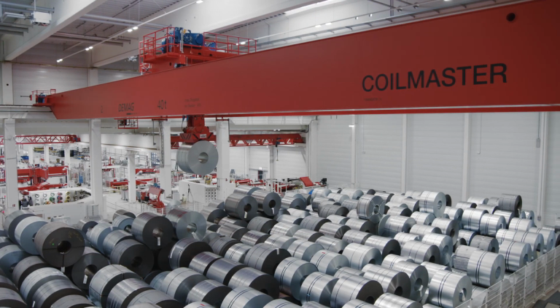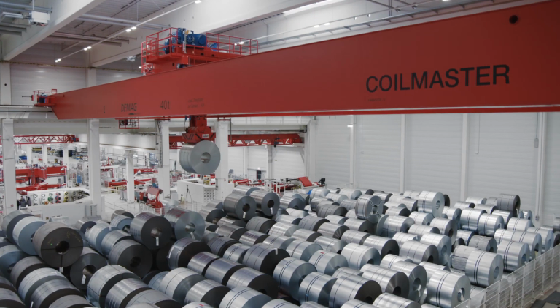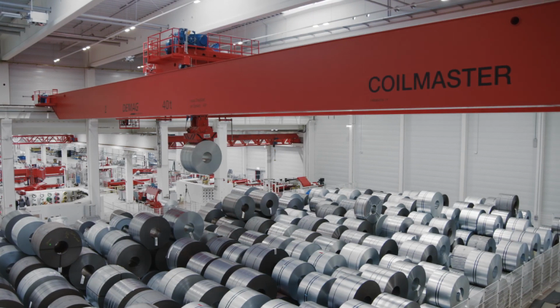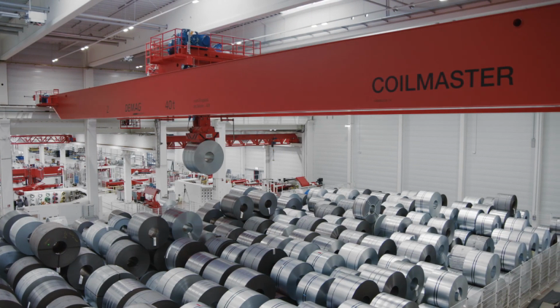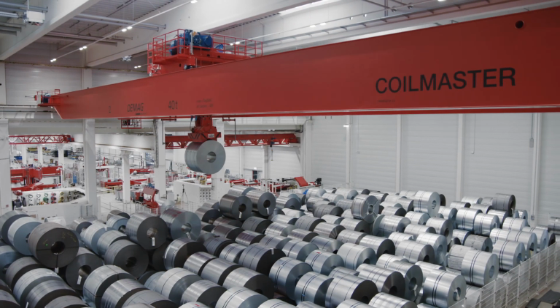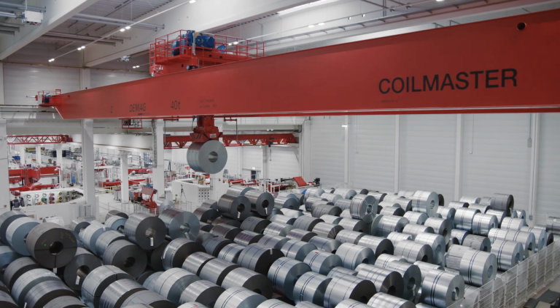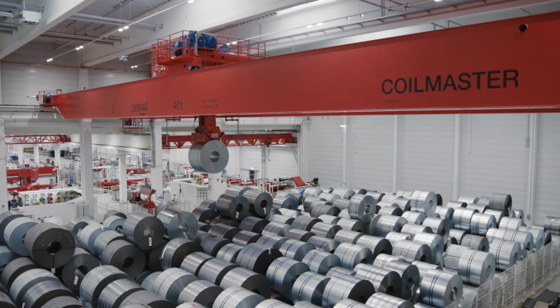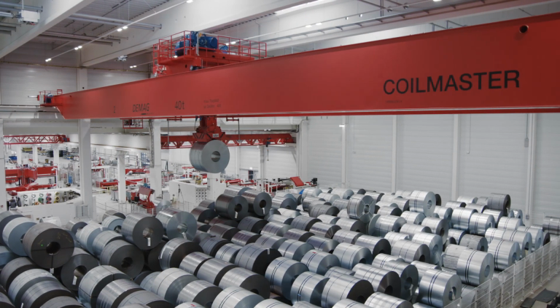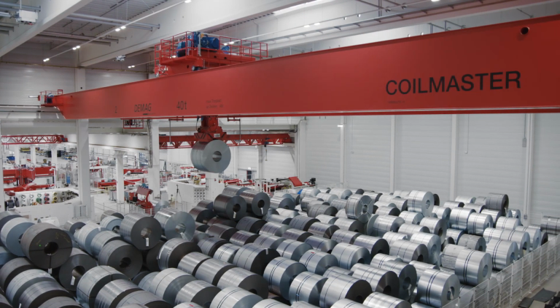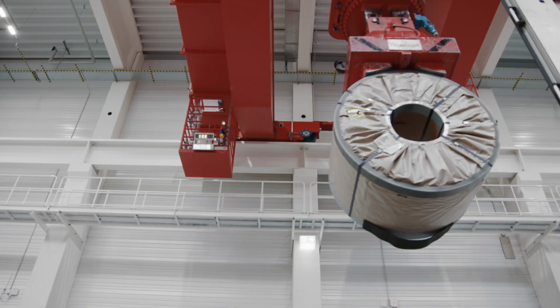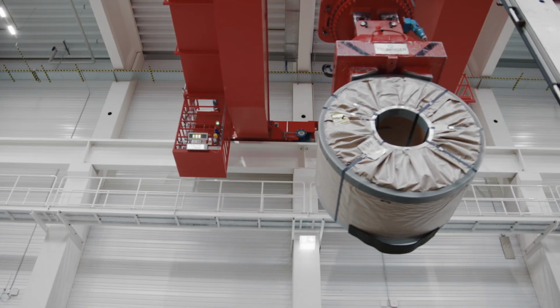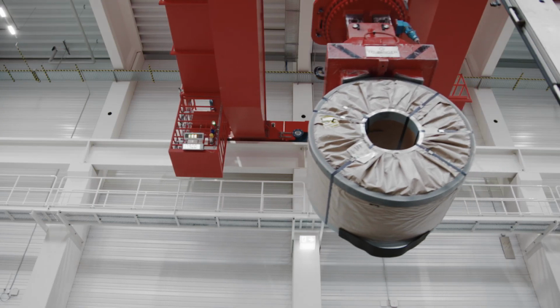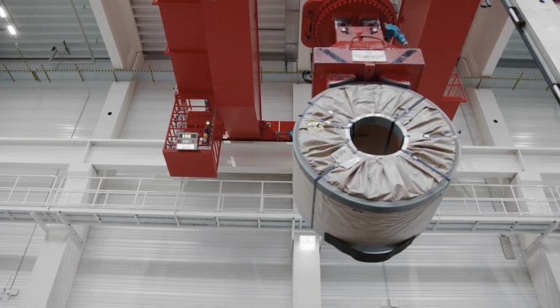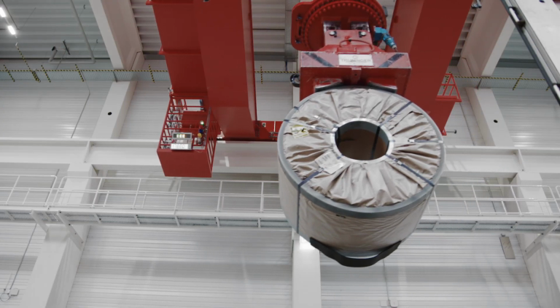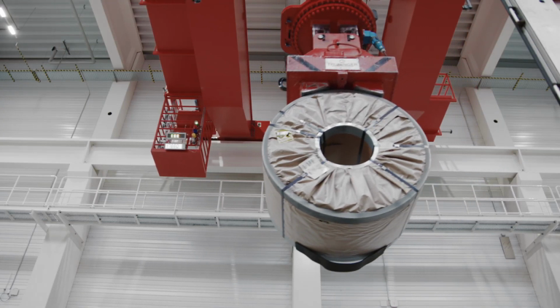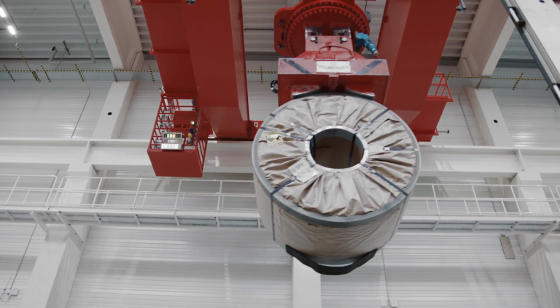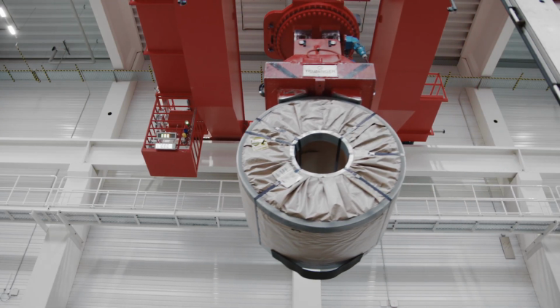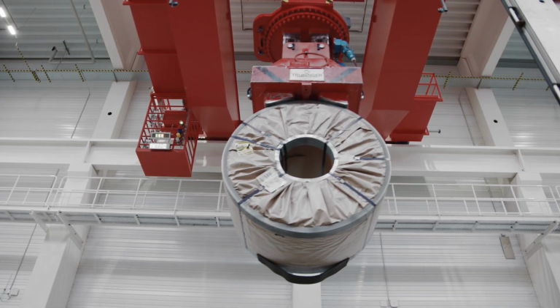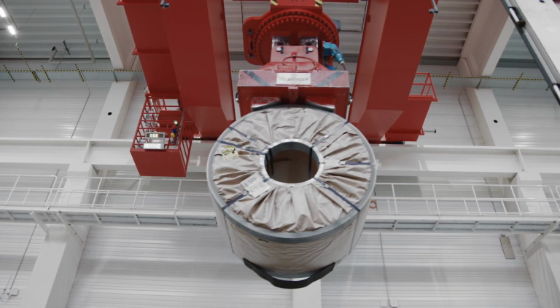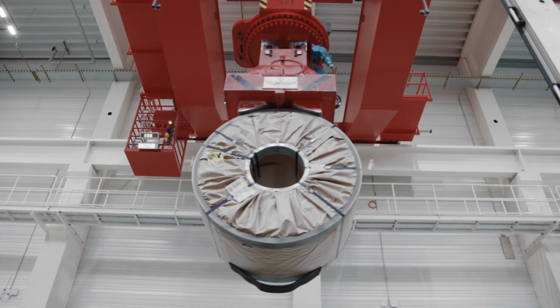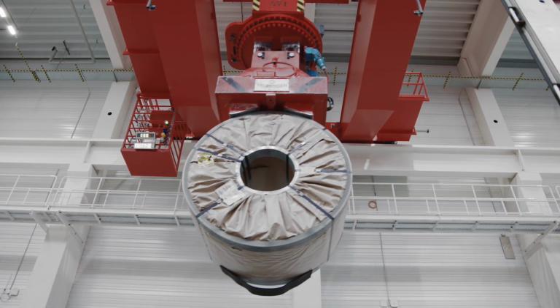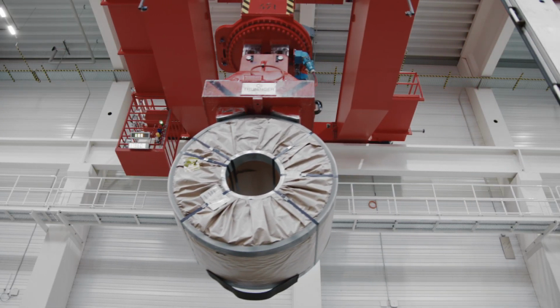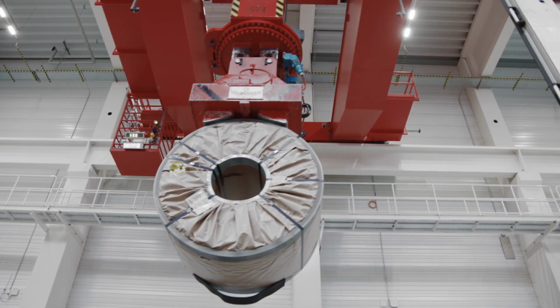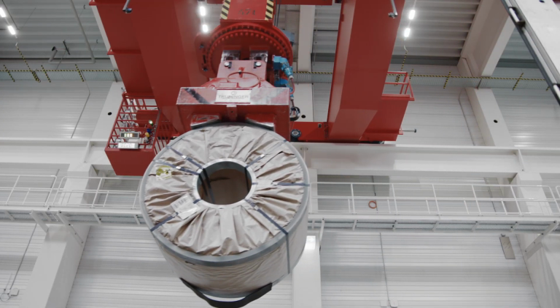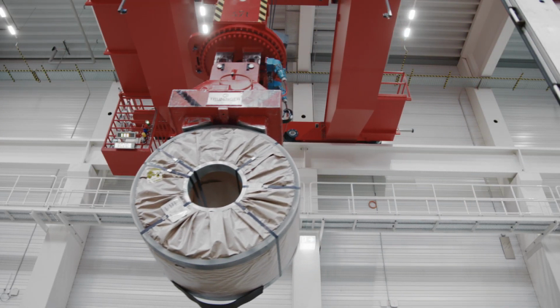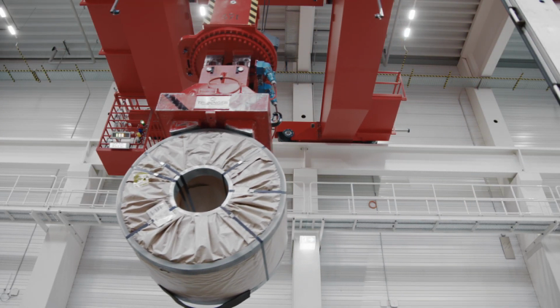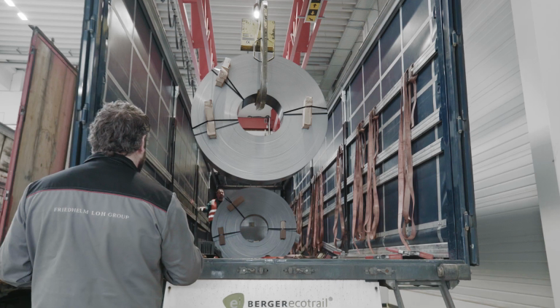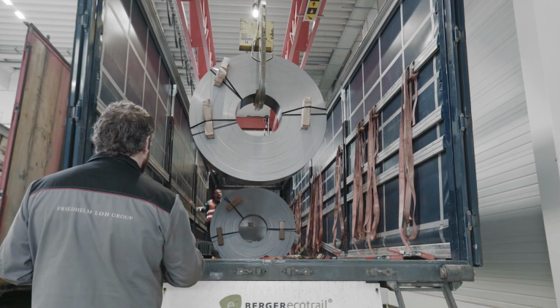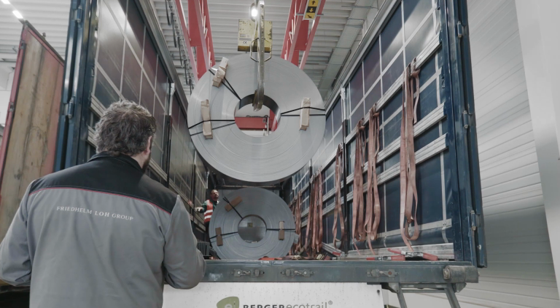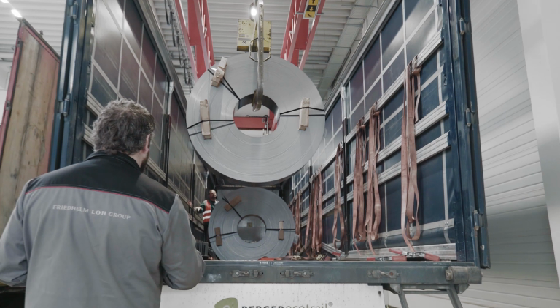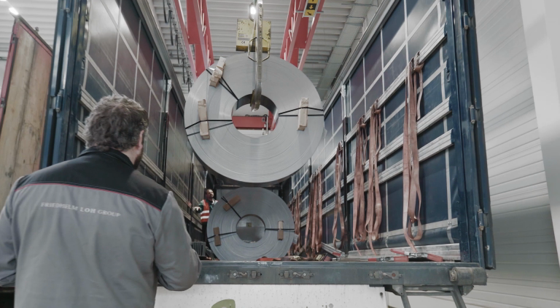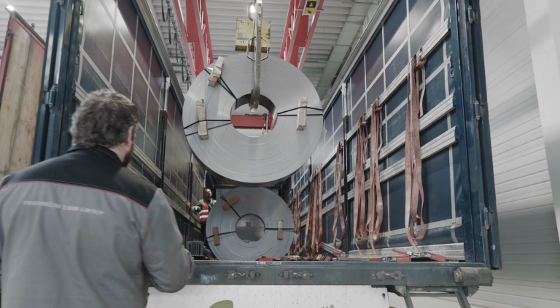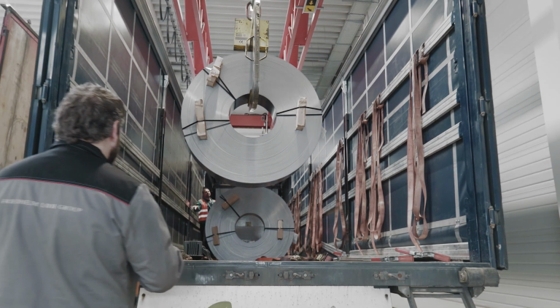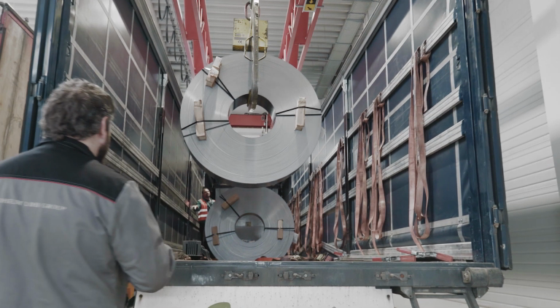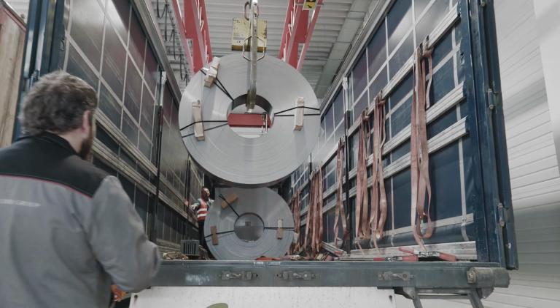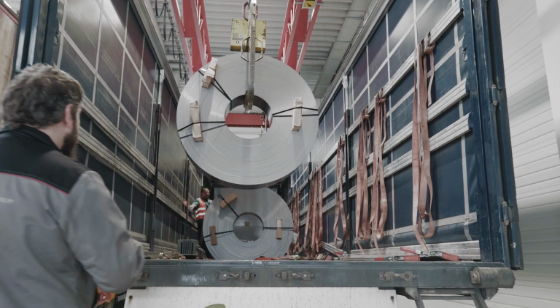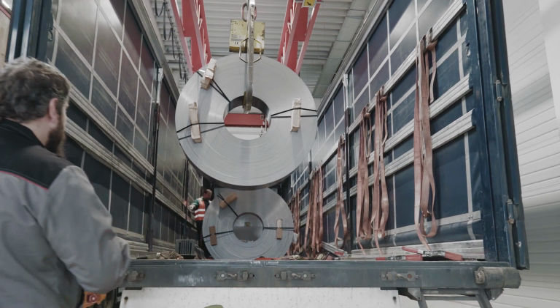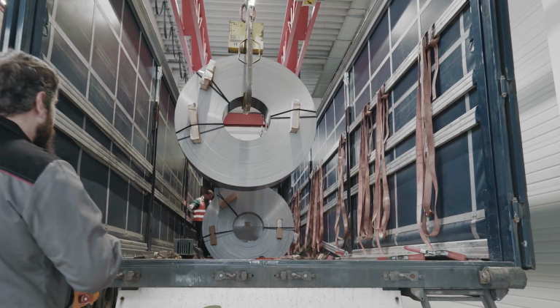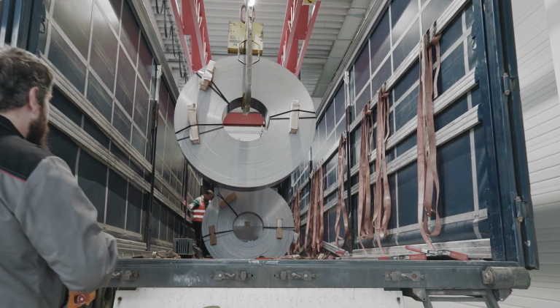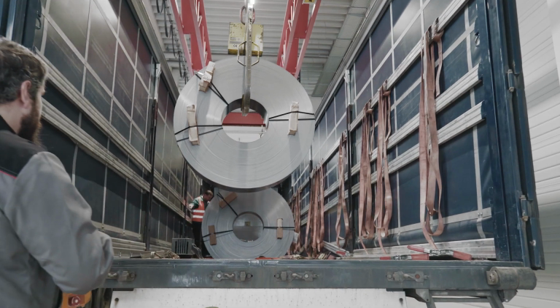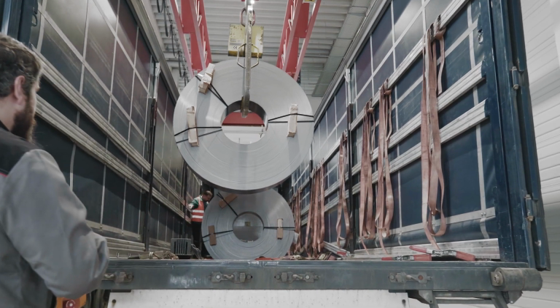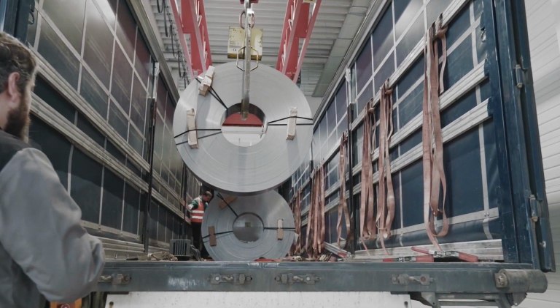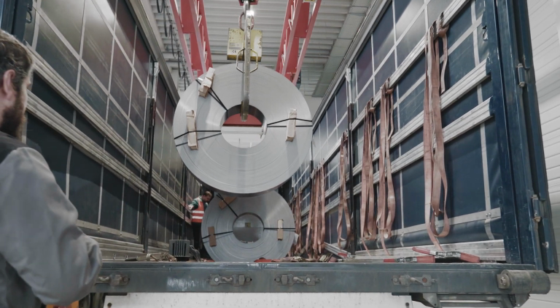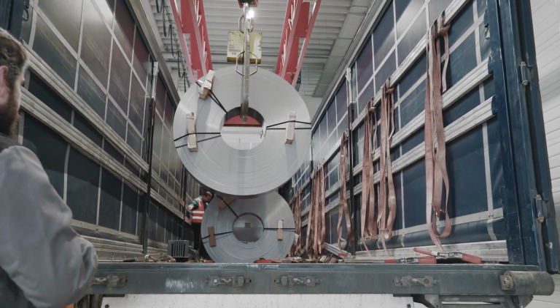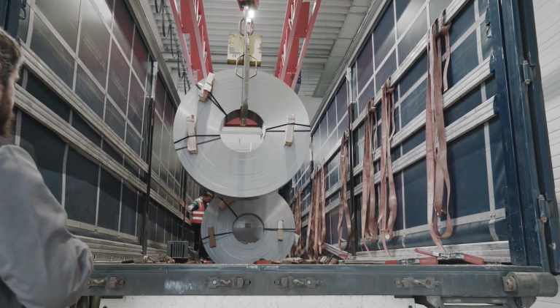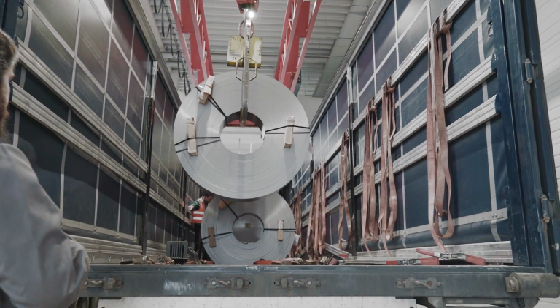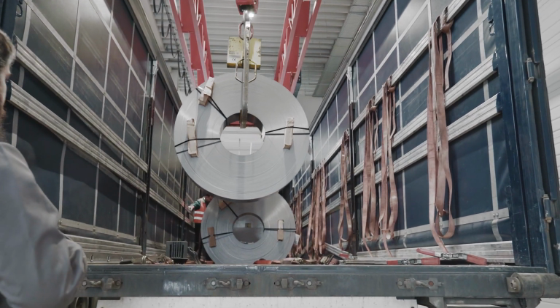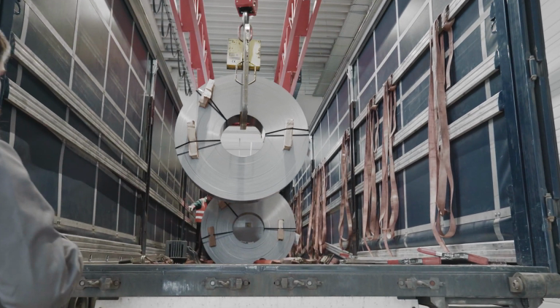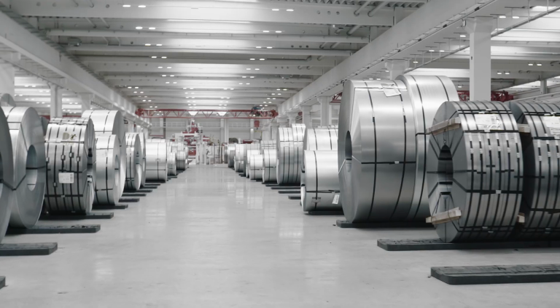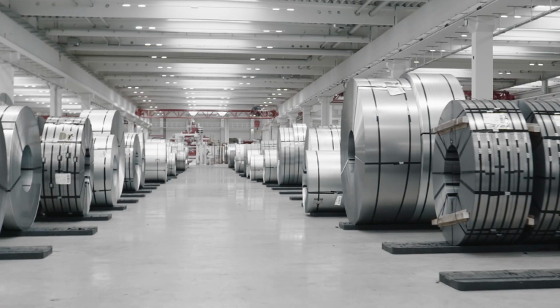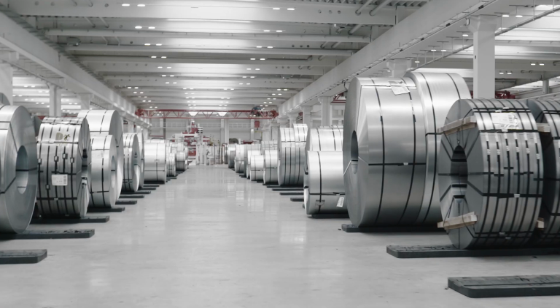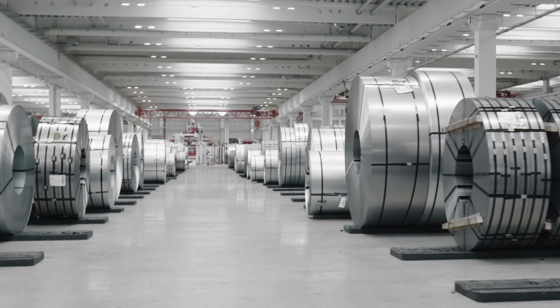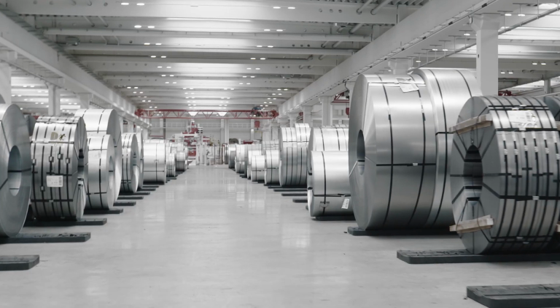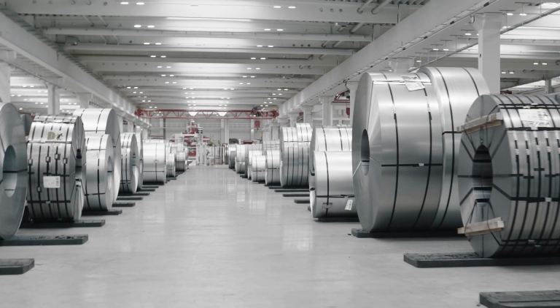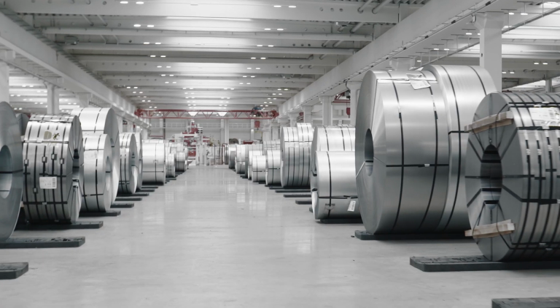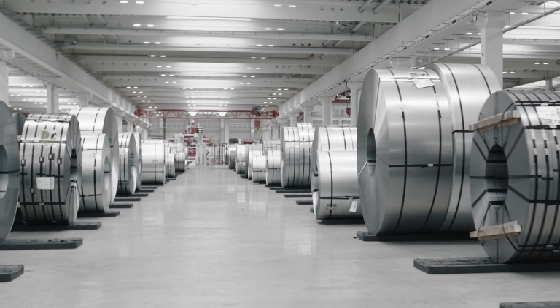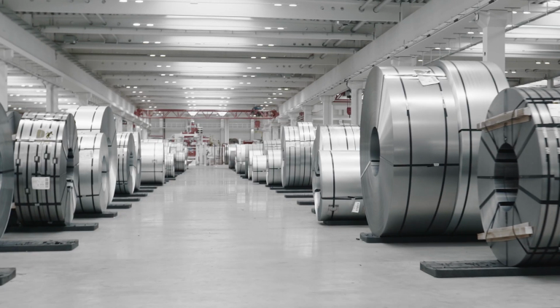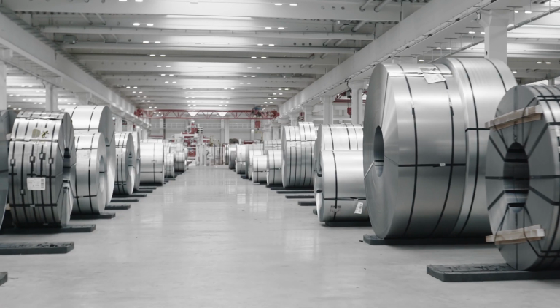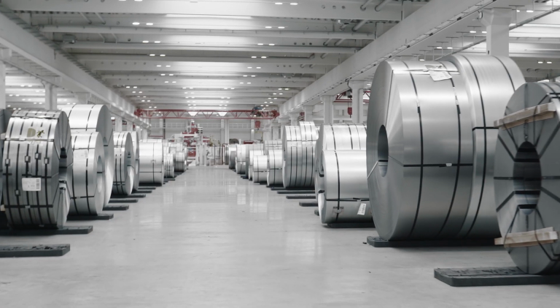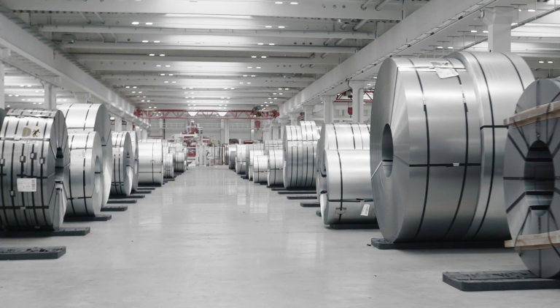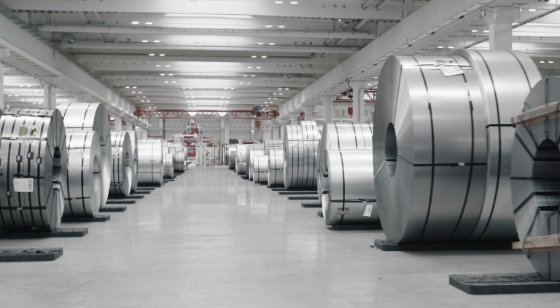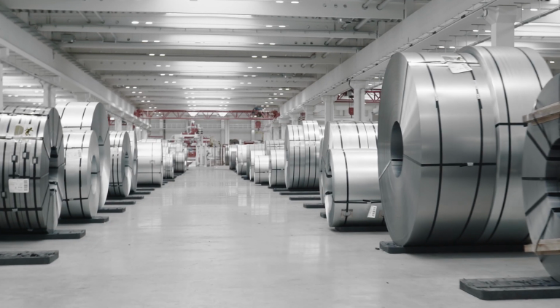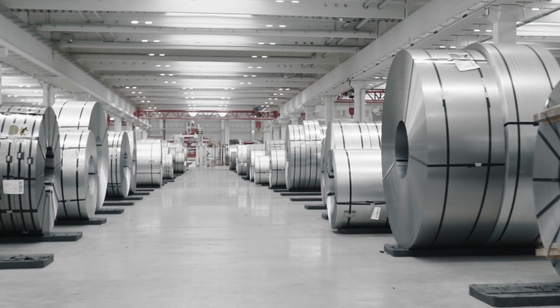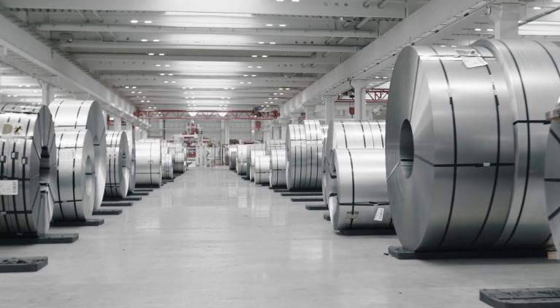The result: a well-organized material flow, high delivery performance and satisfied customers.